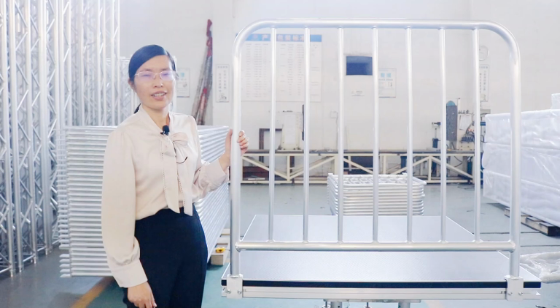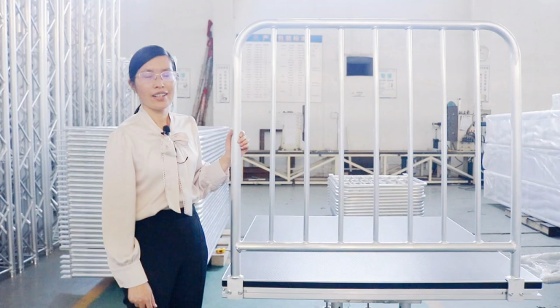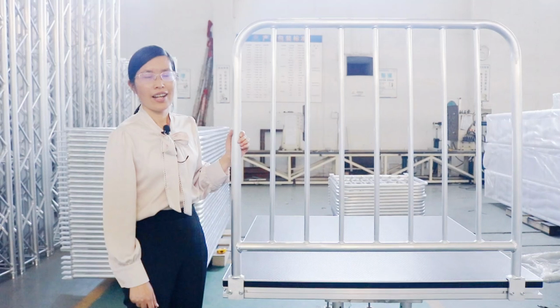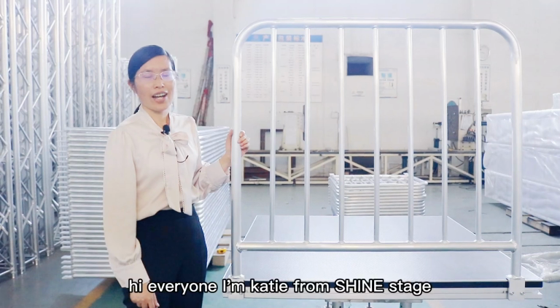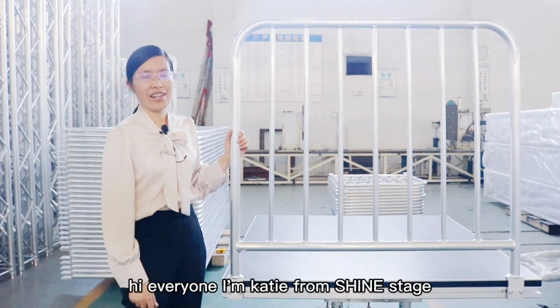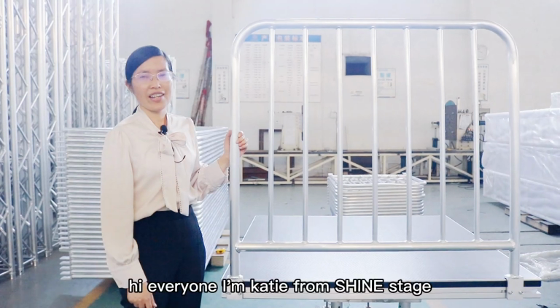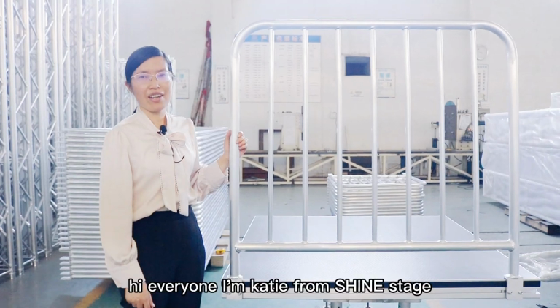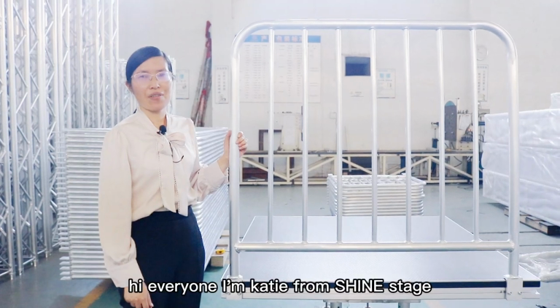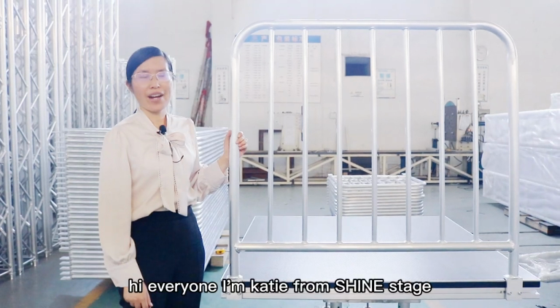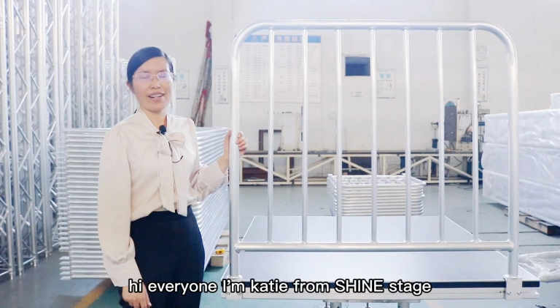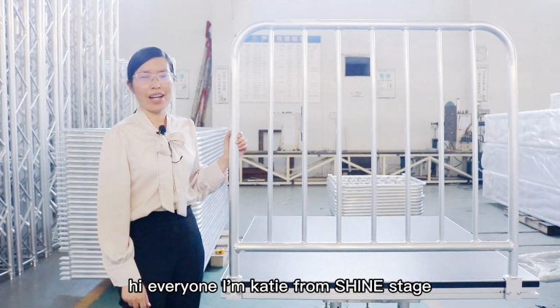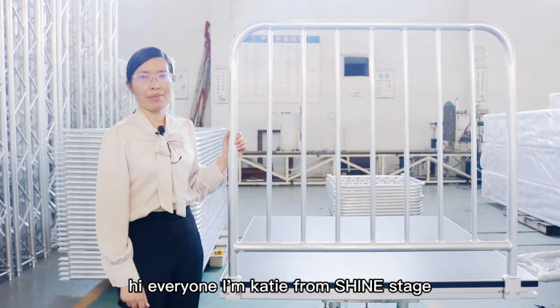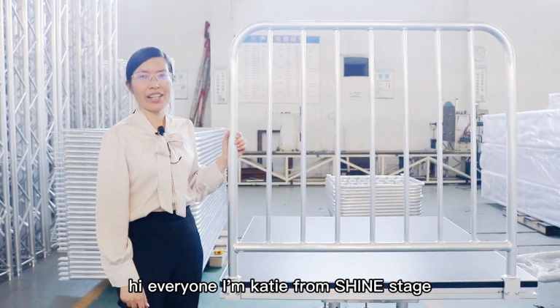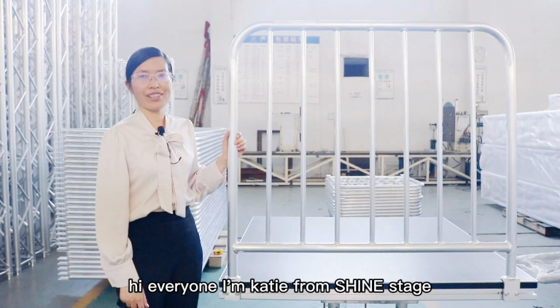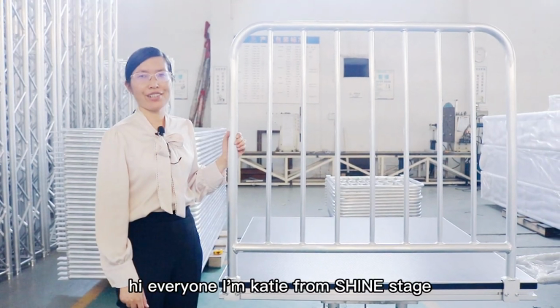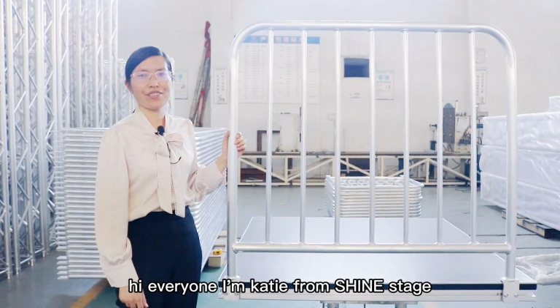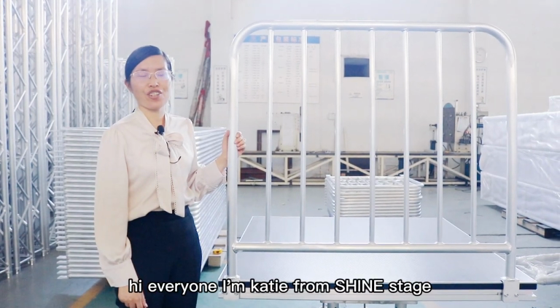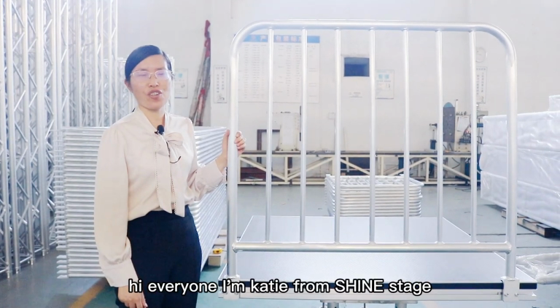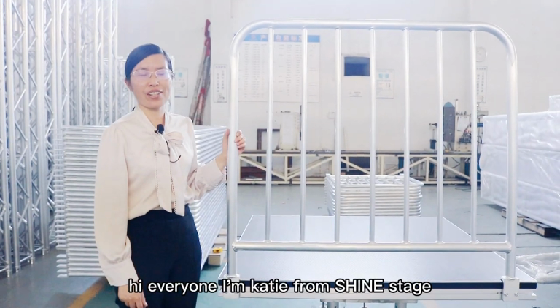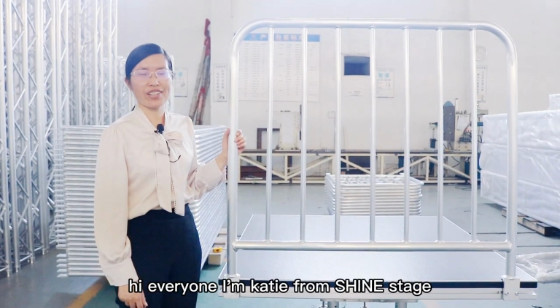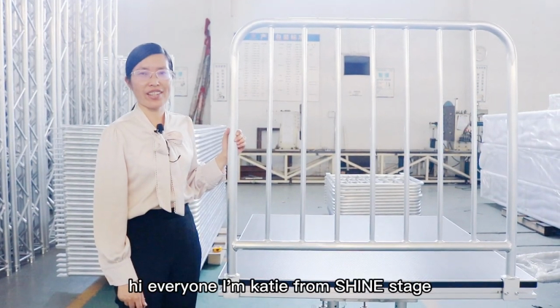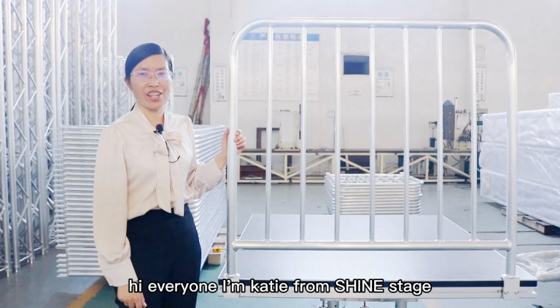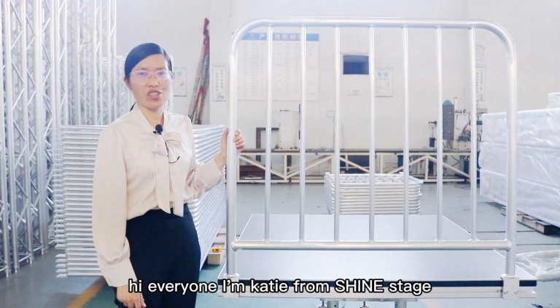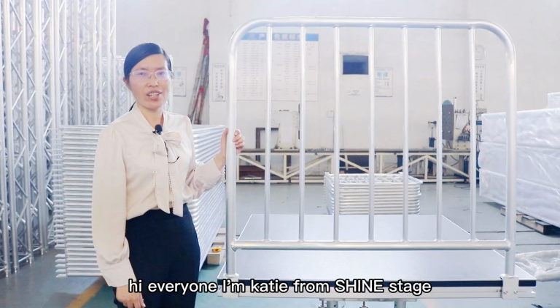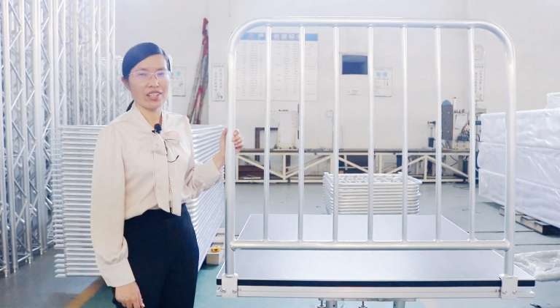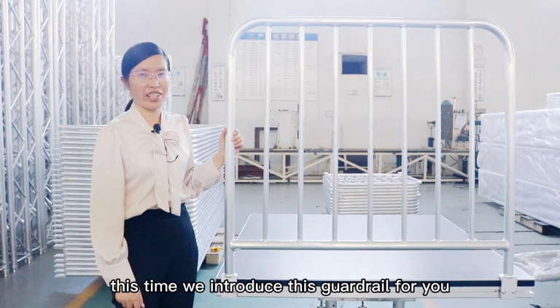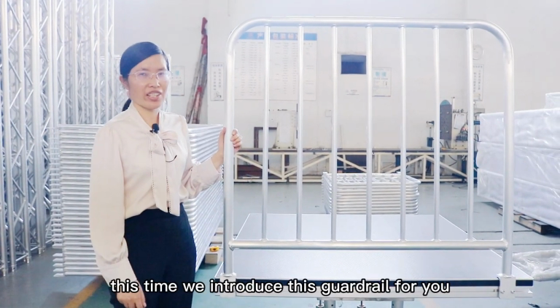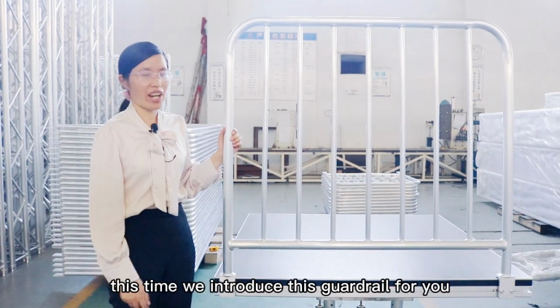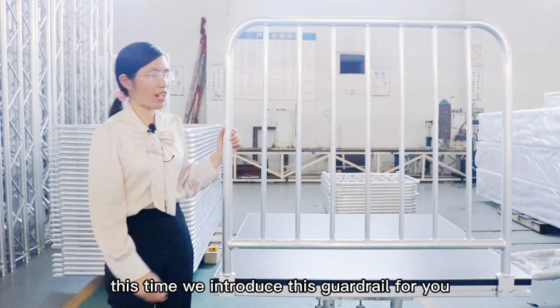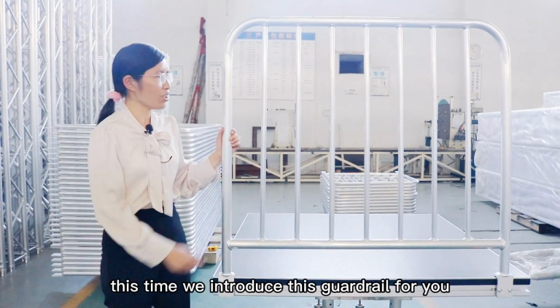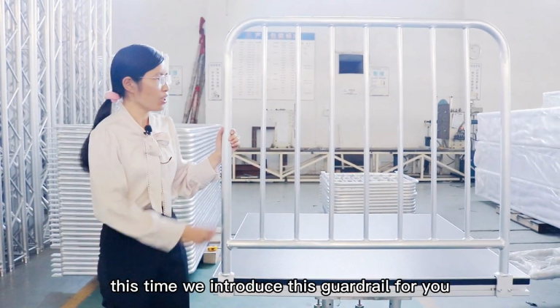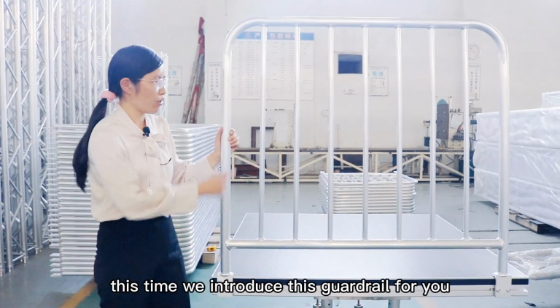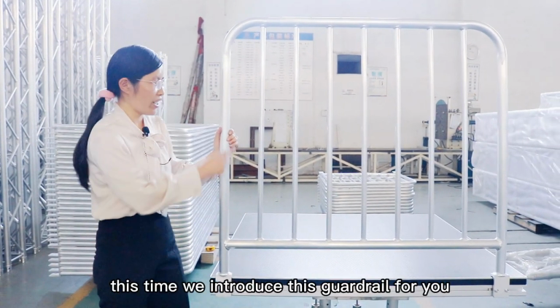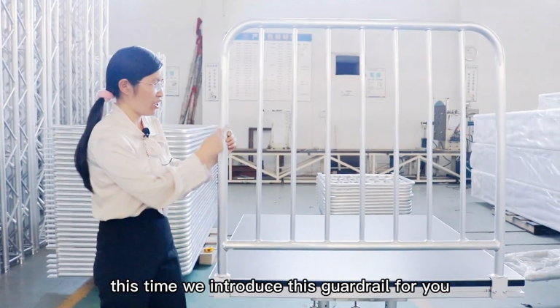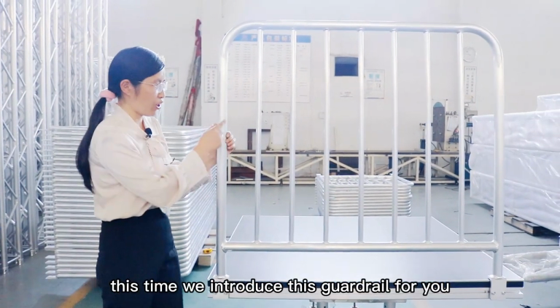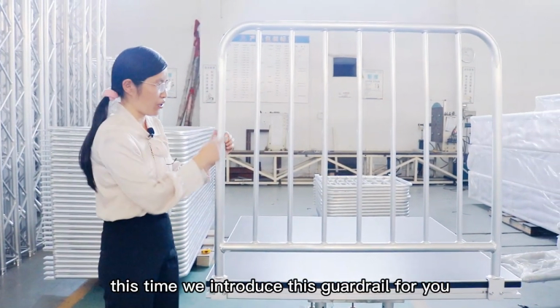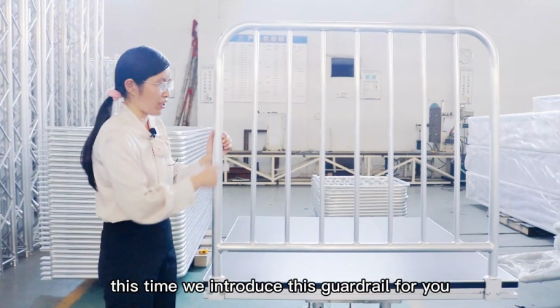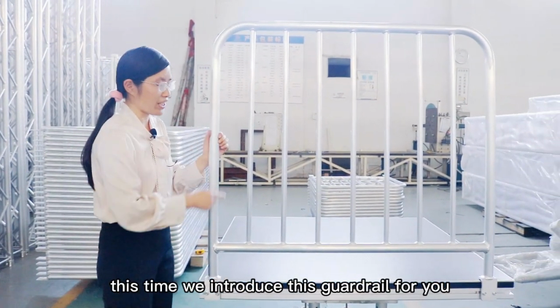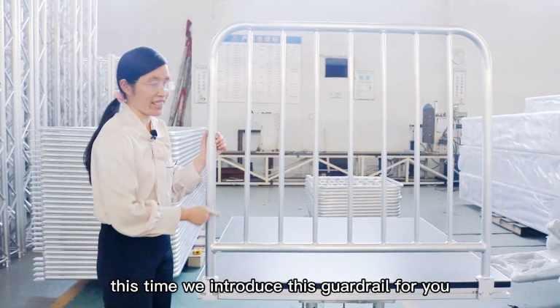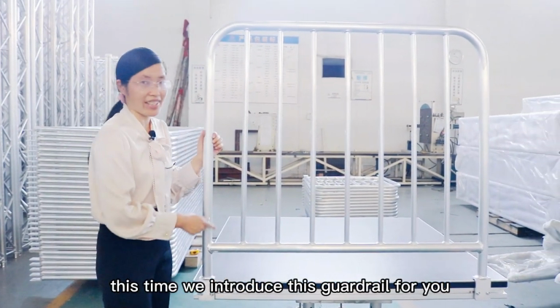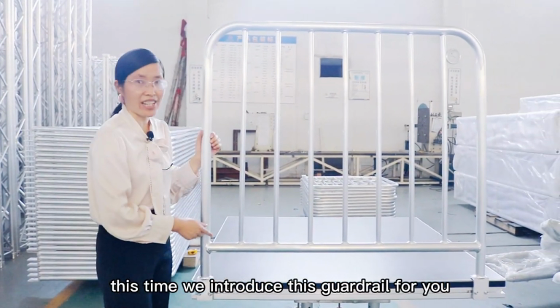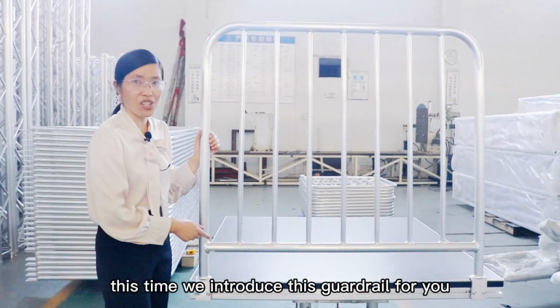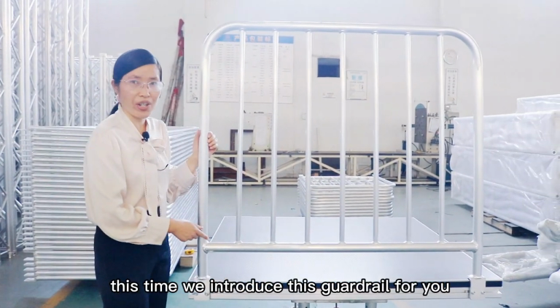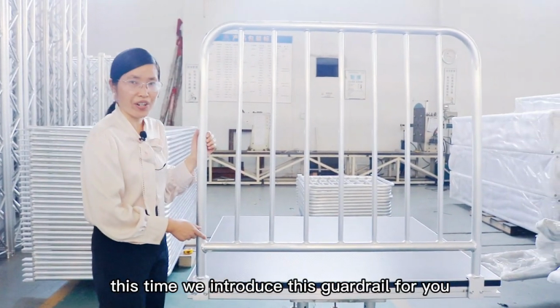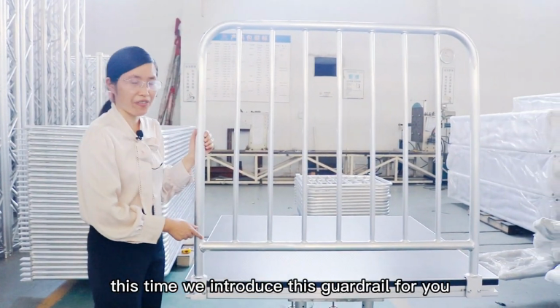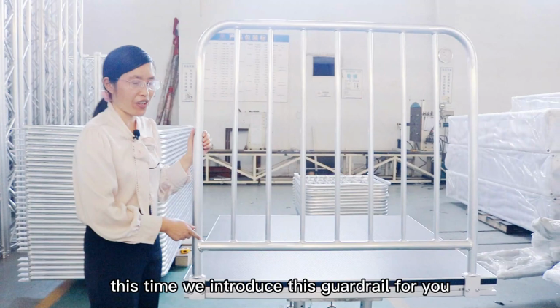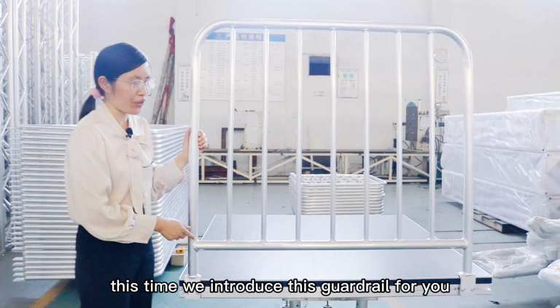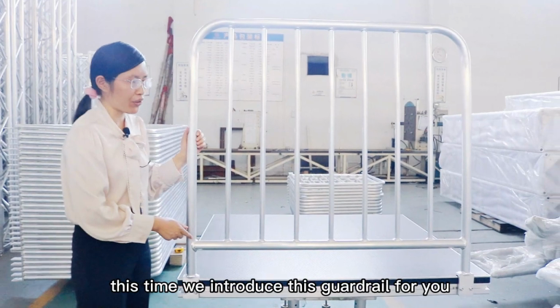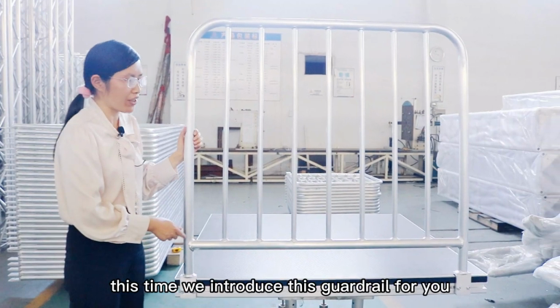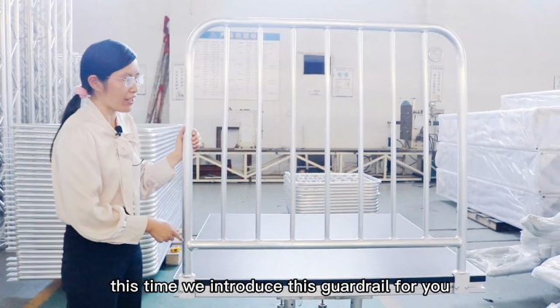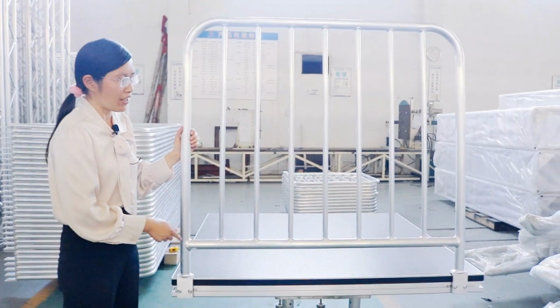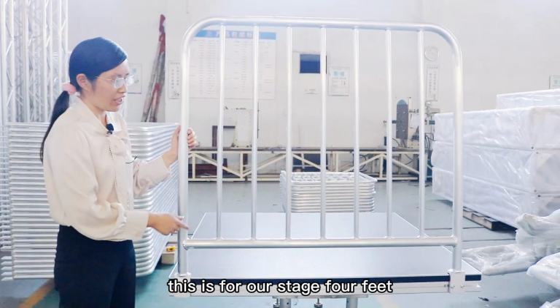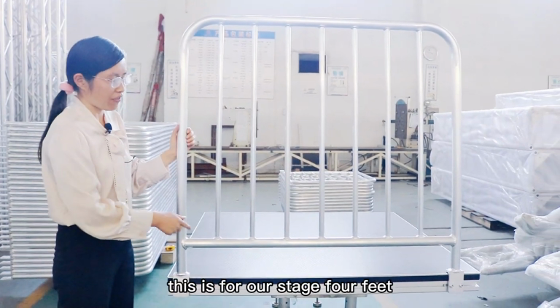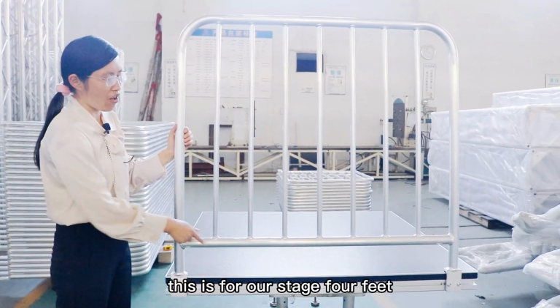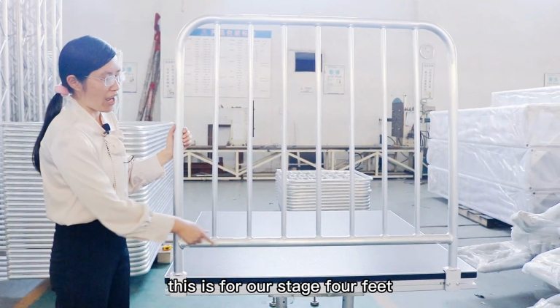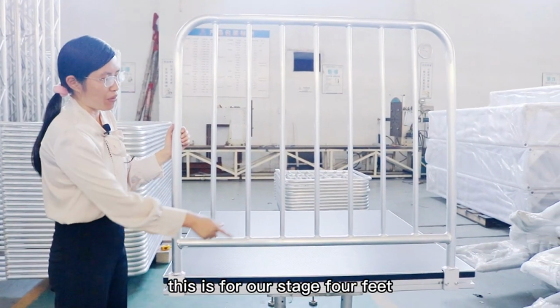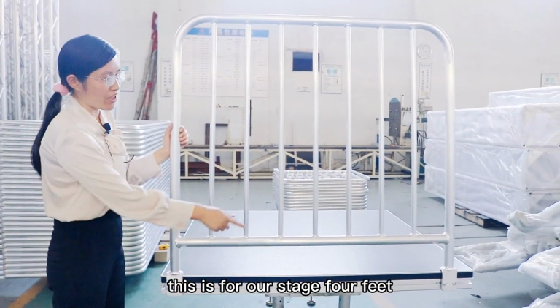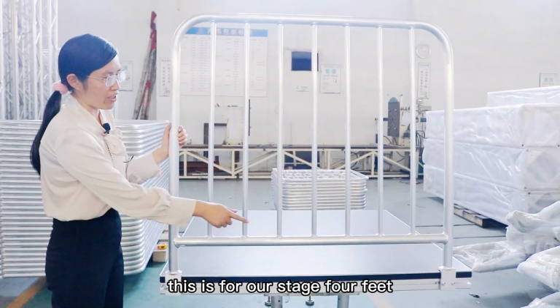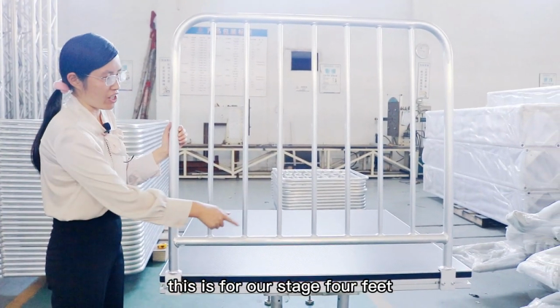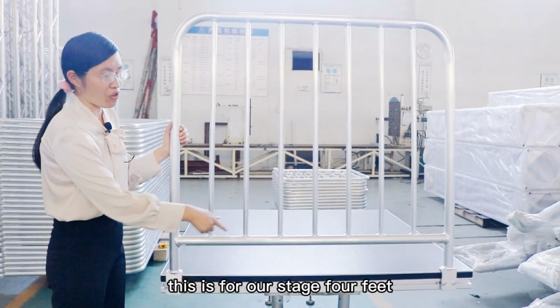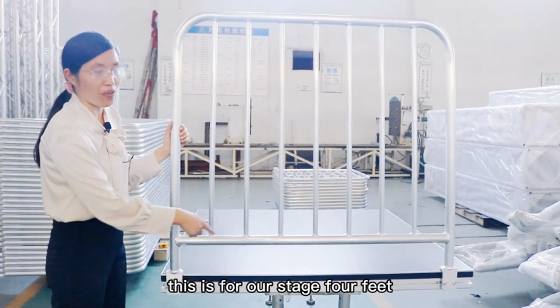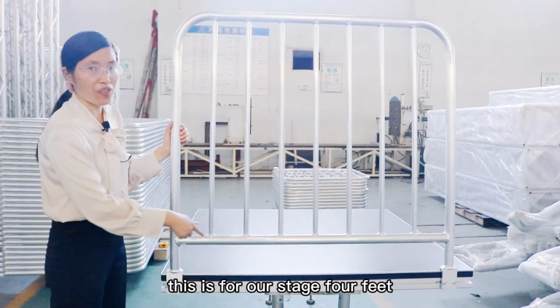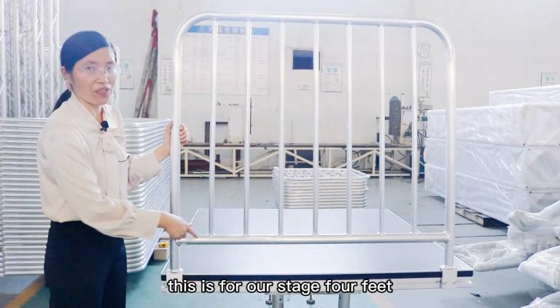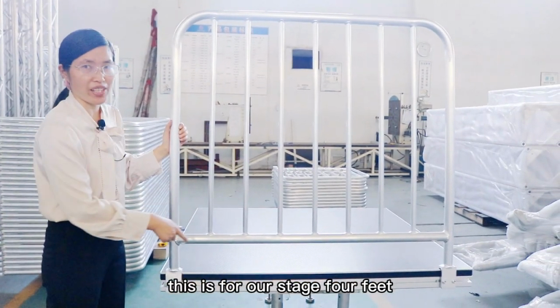Hi everyone, I'm Katie from Shiny Stage. This time, we introduce this guardrail for you. It's for our Stage 4 feet.